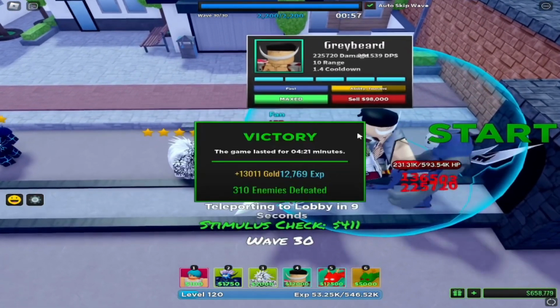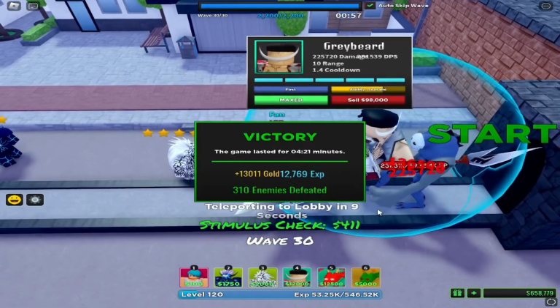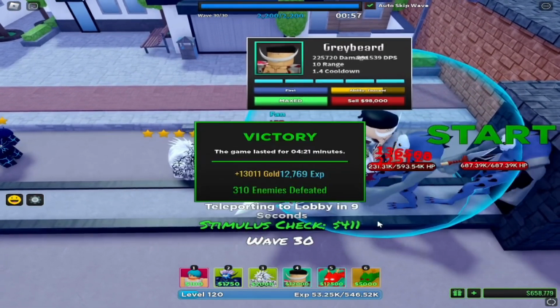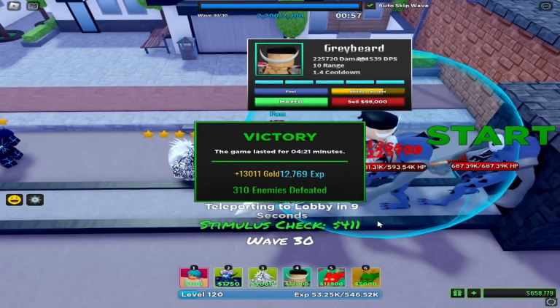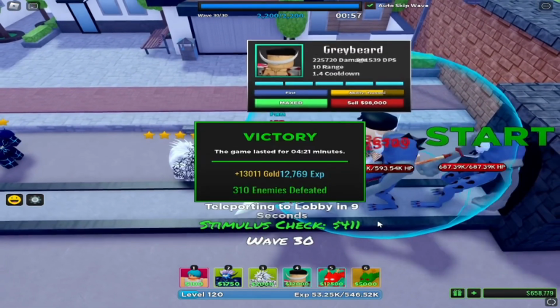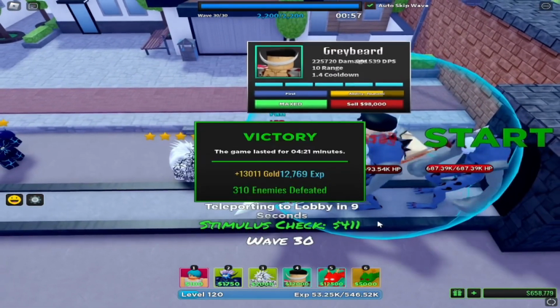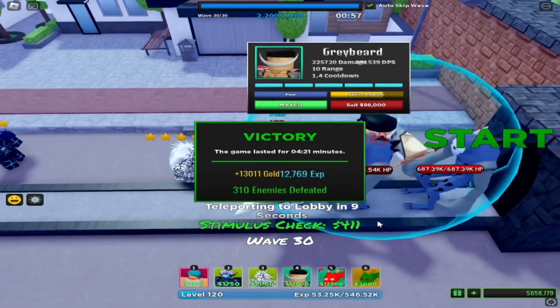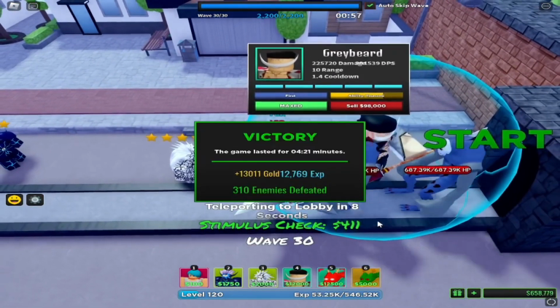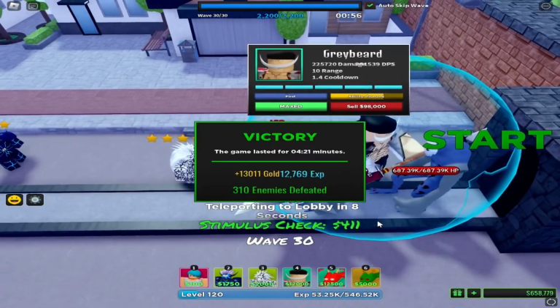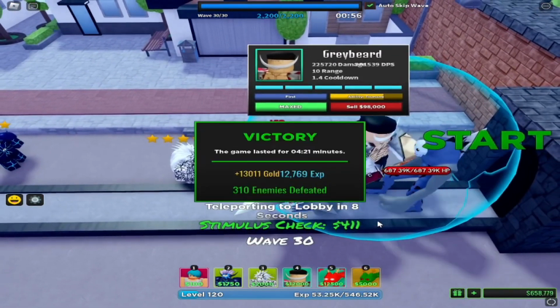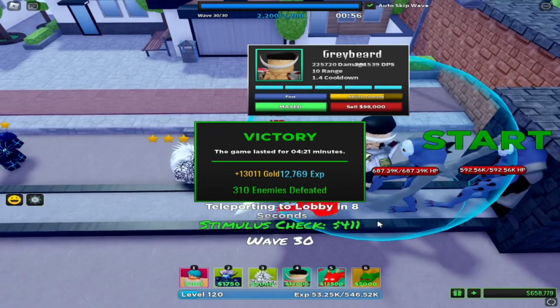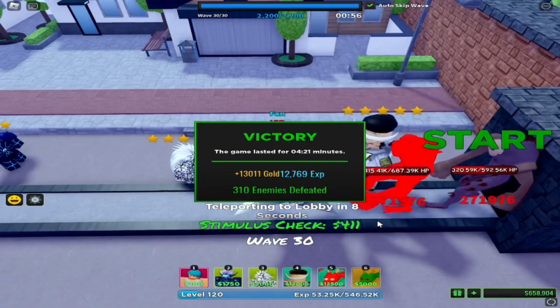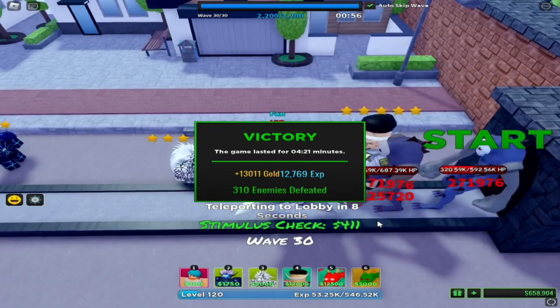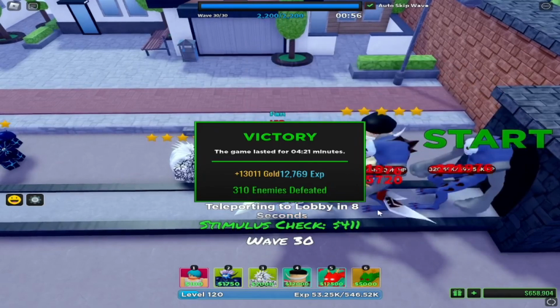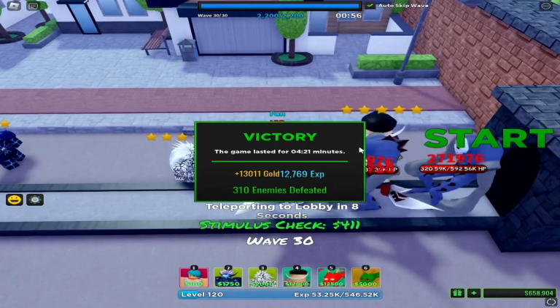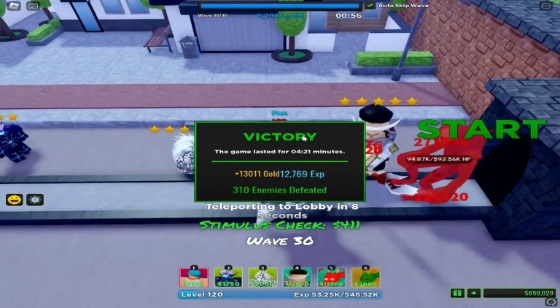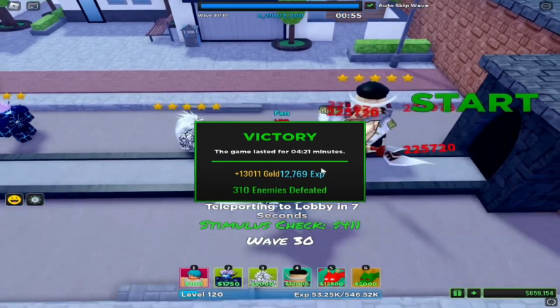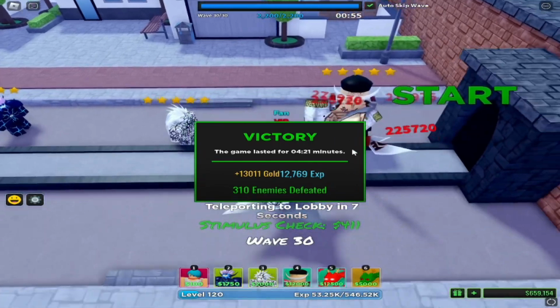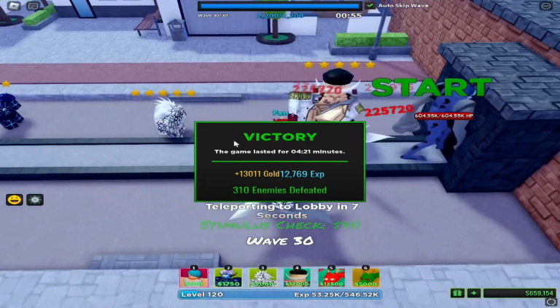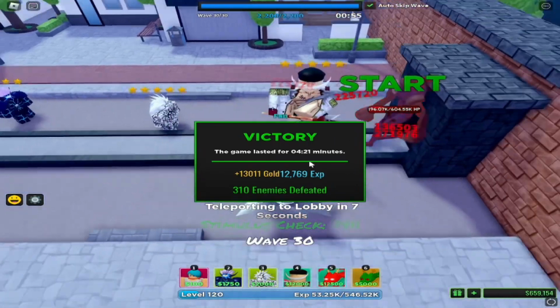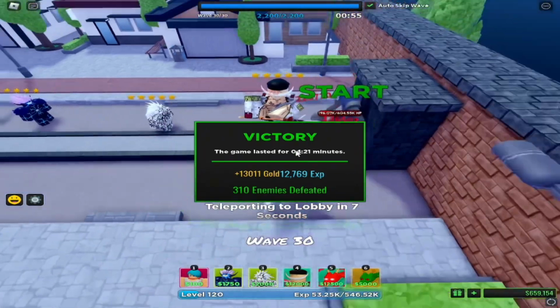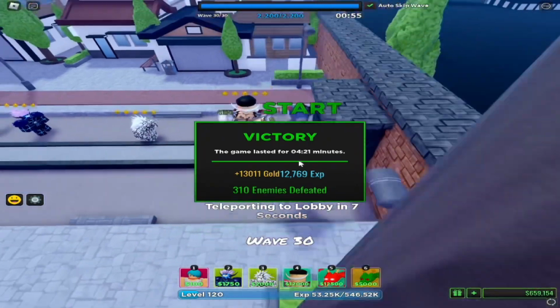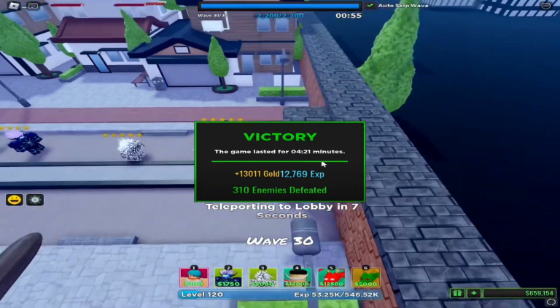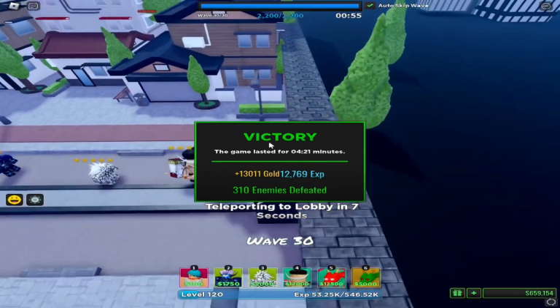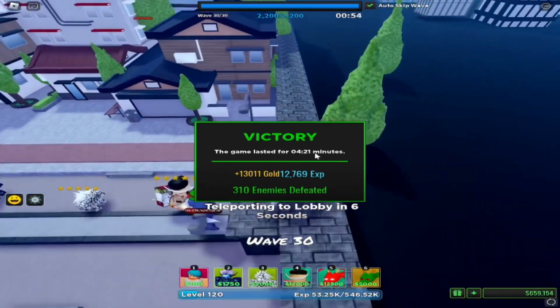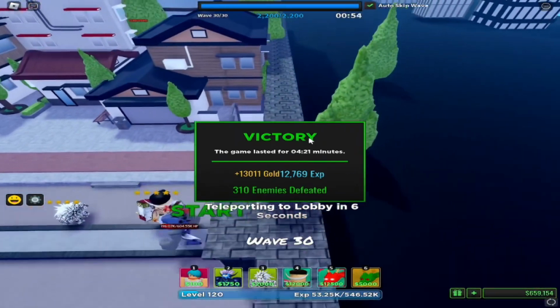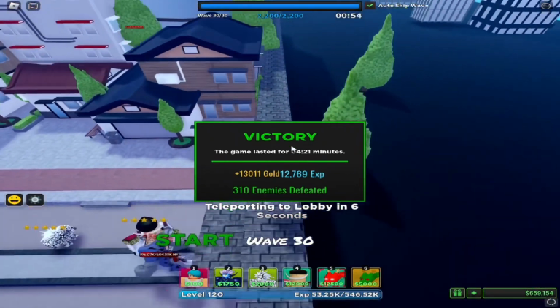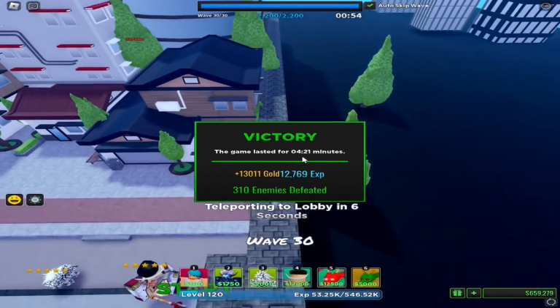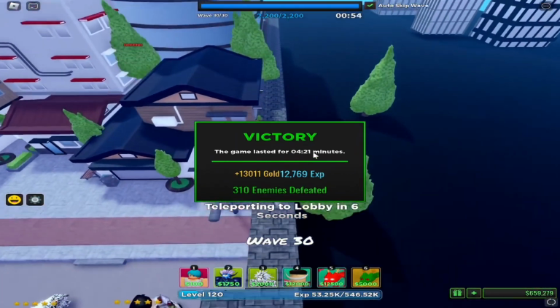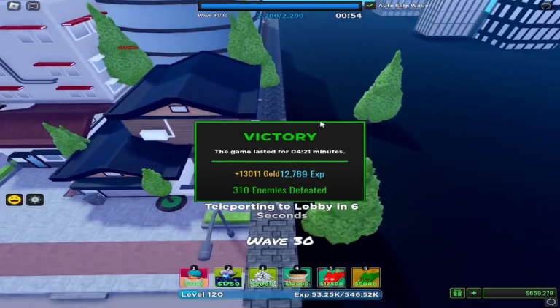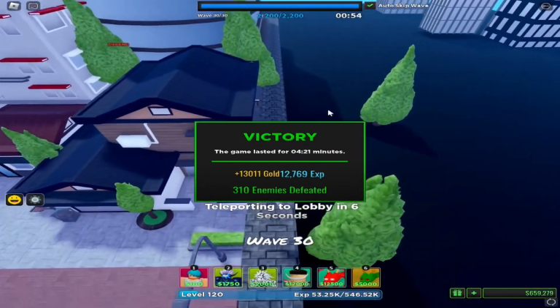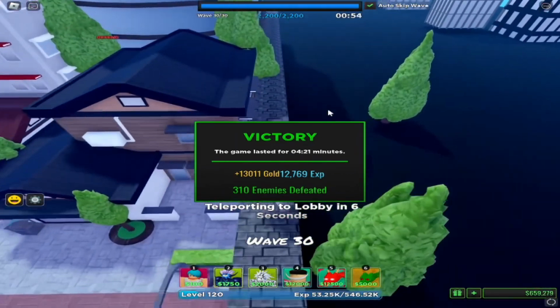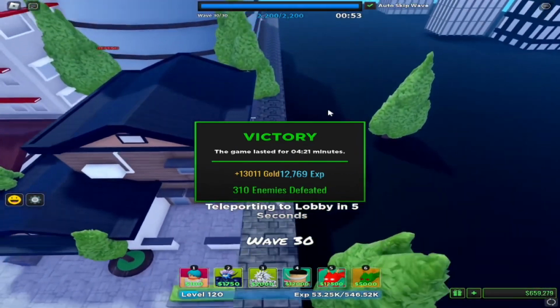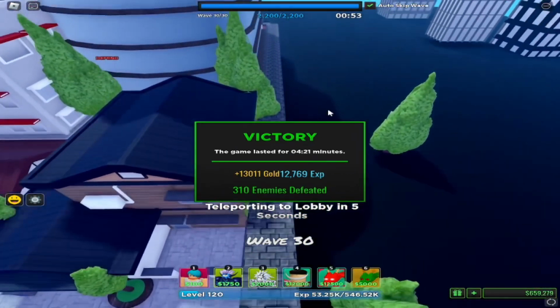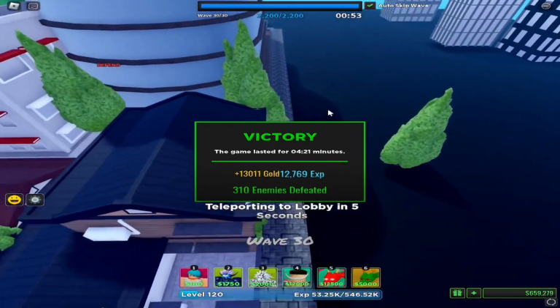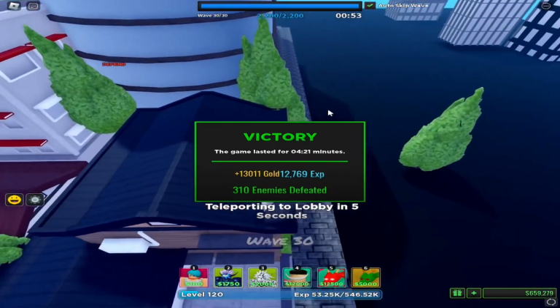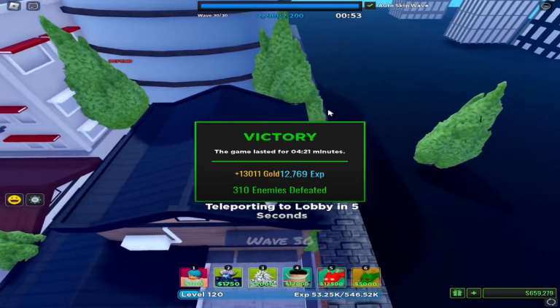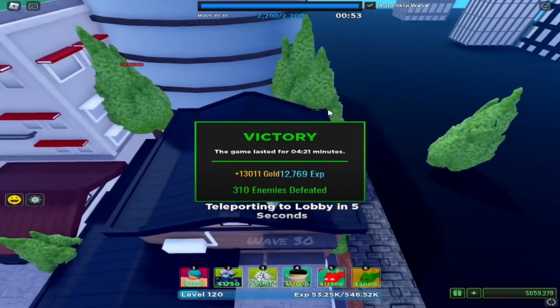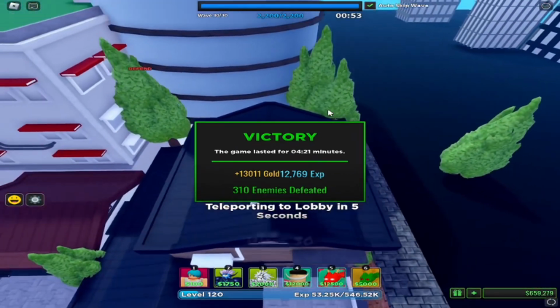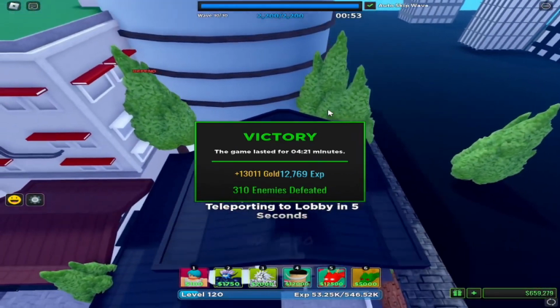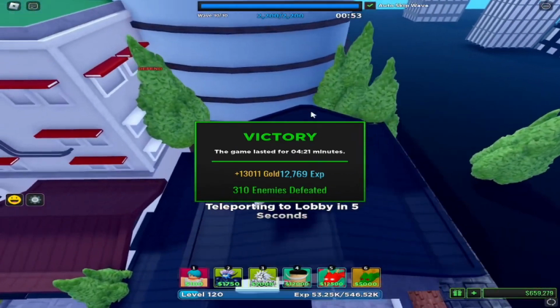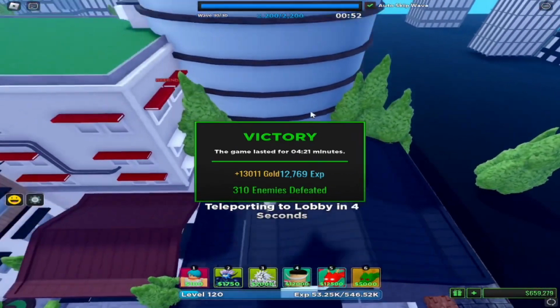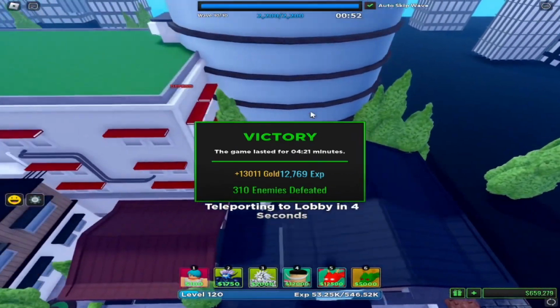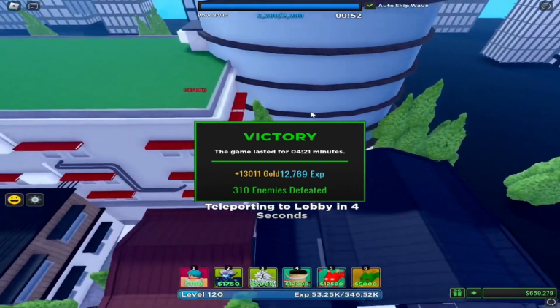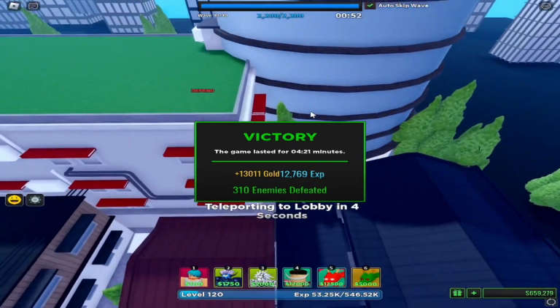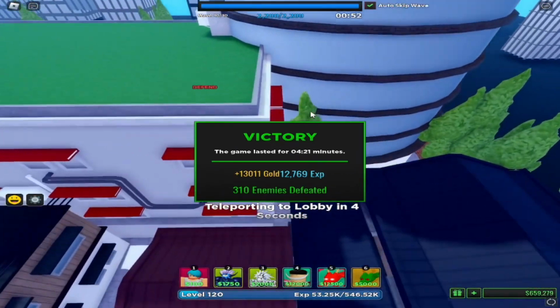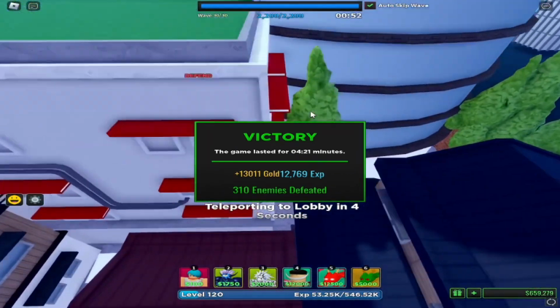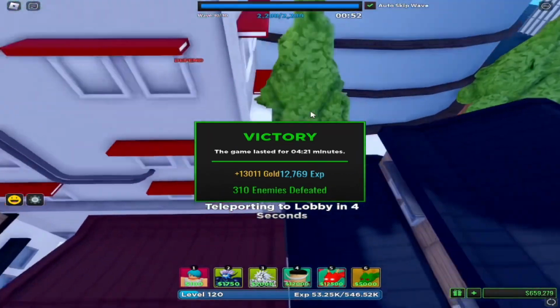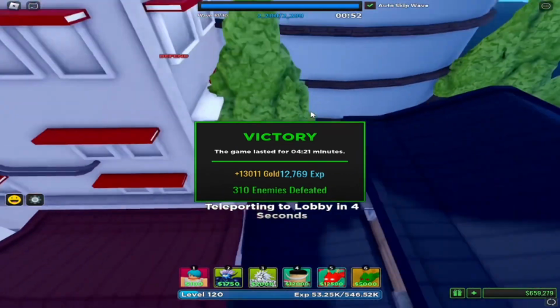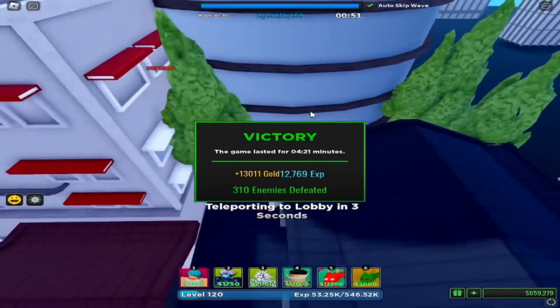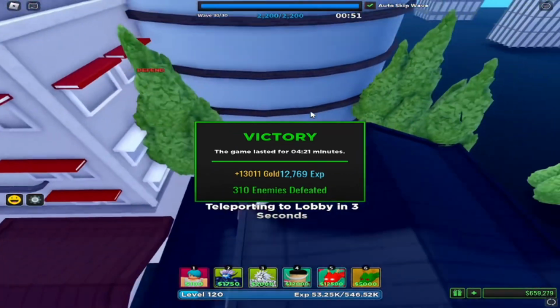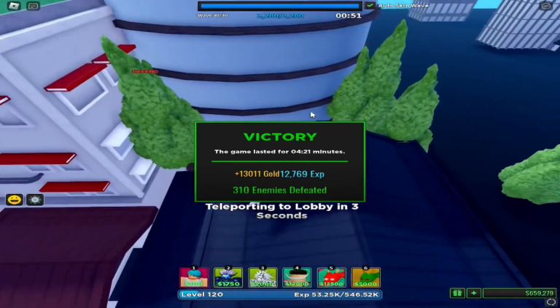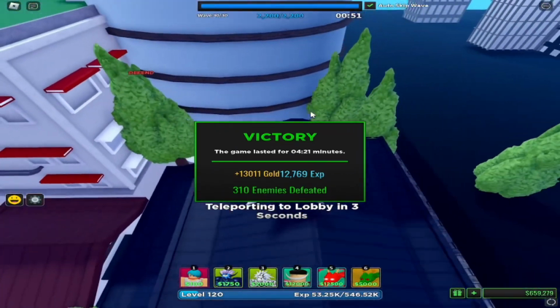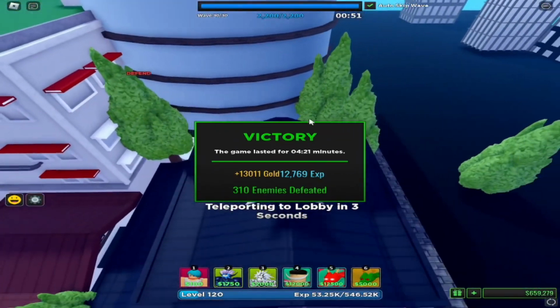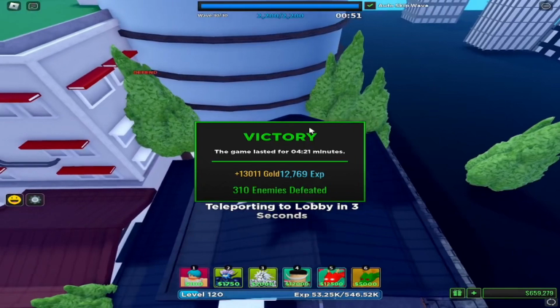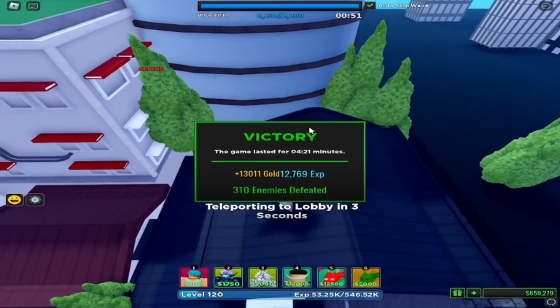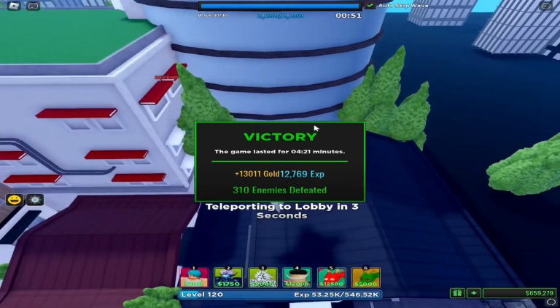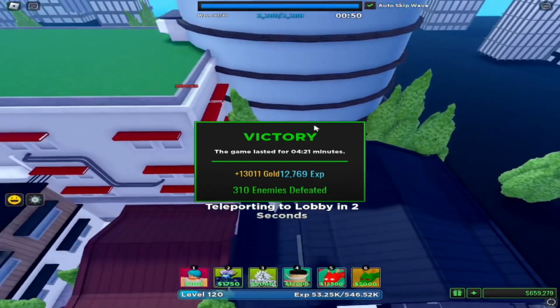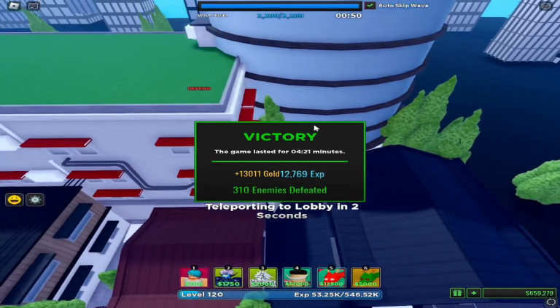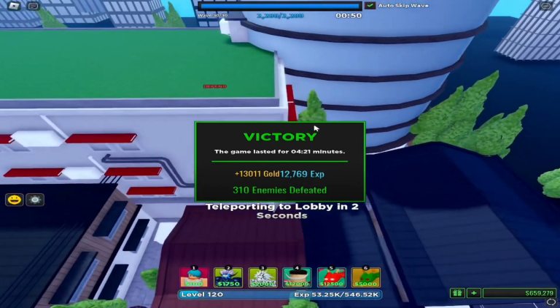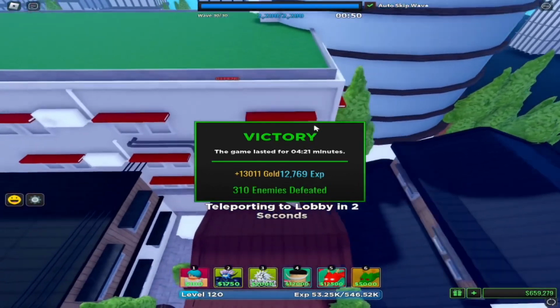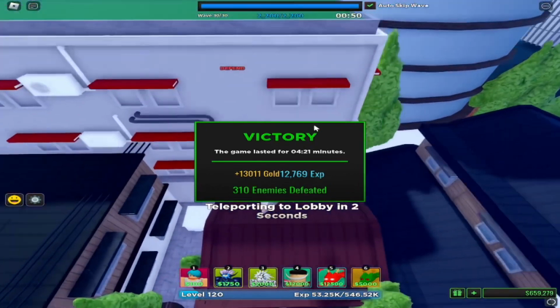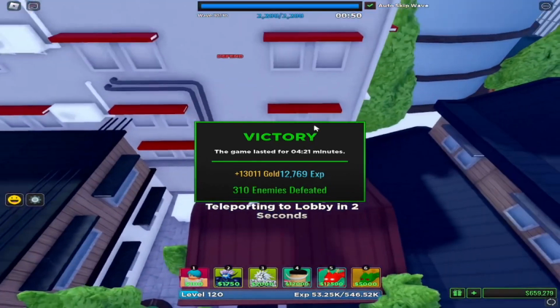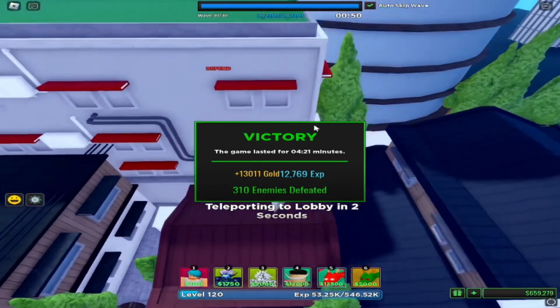As you can see, you get 3k gold and a chance for the 0.01 con mount.